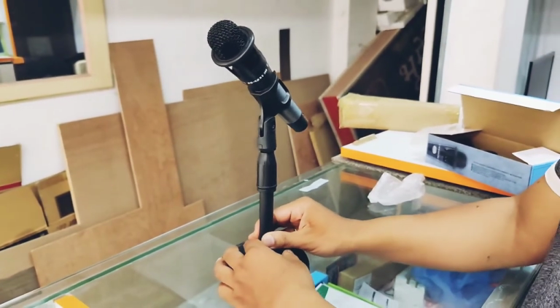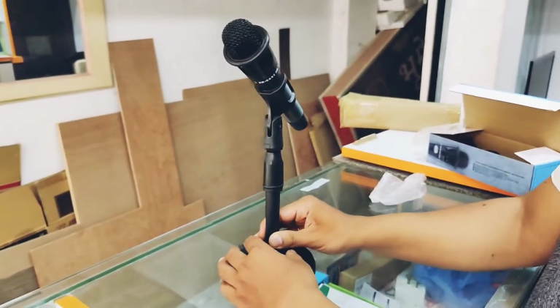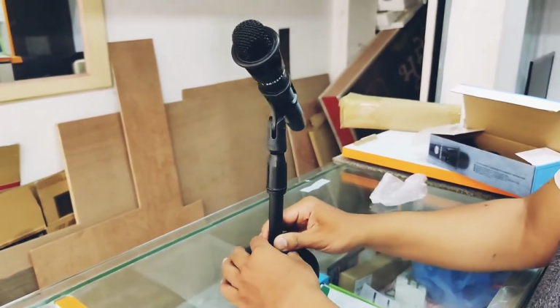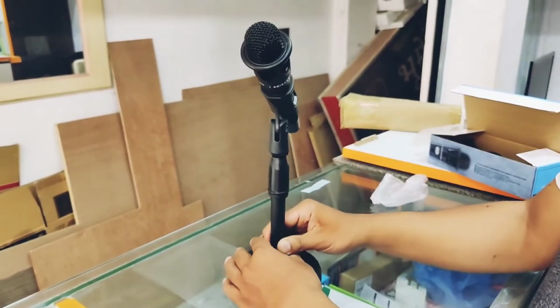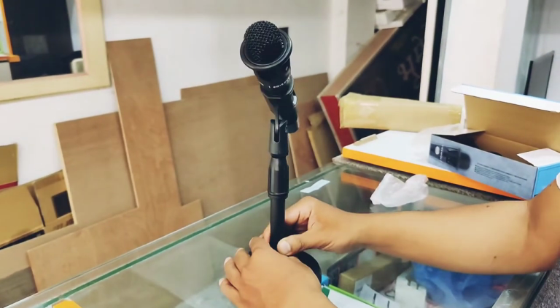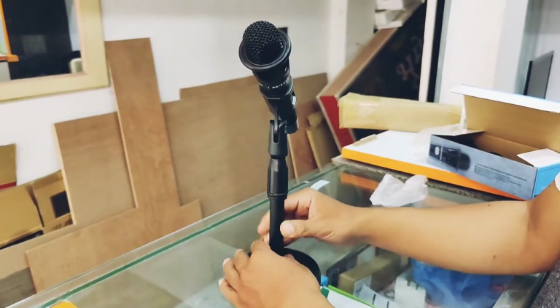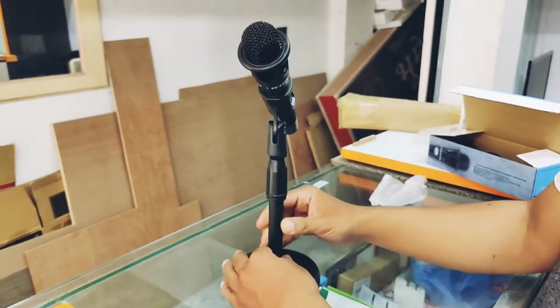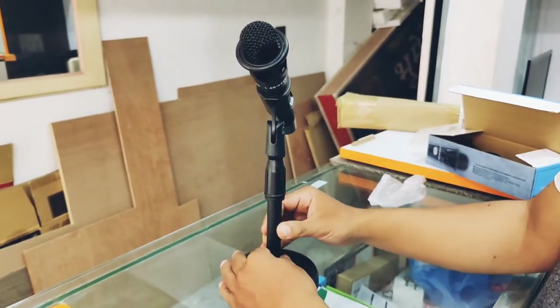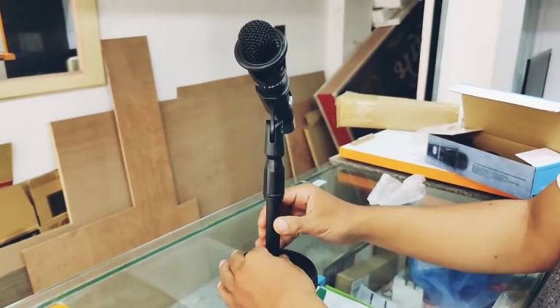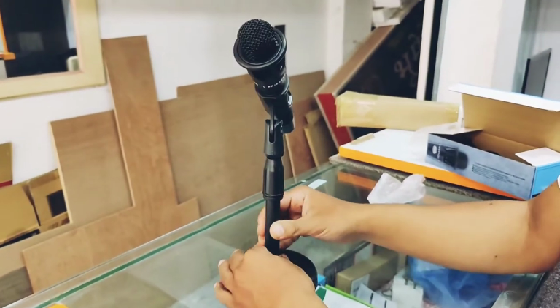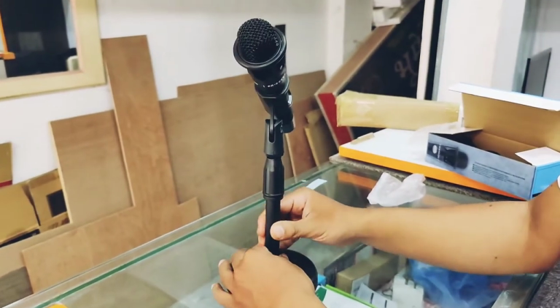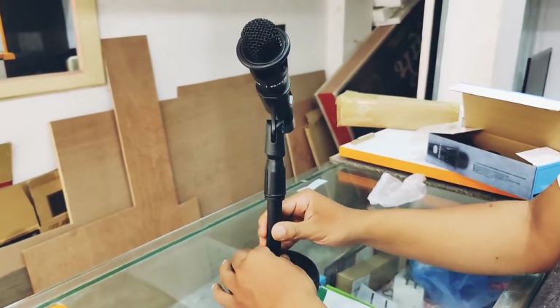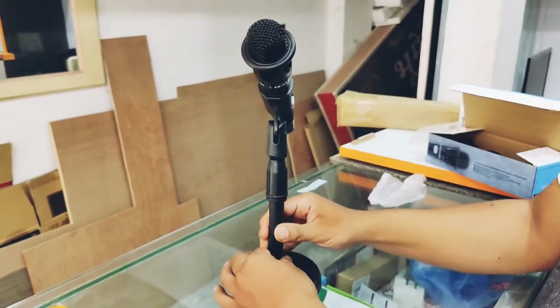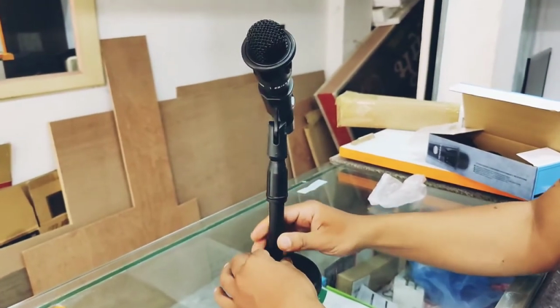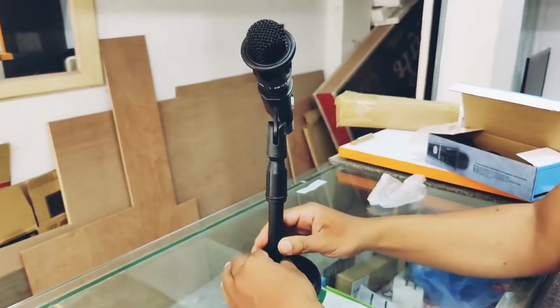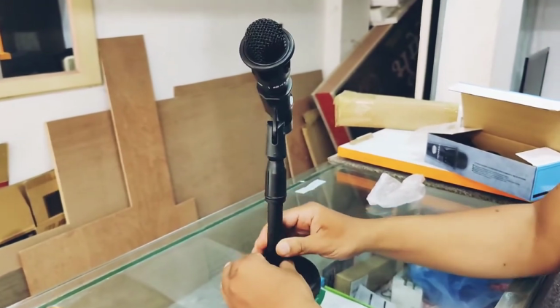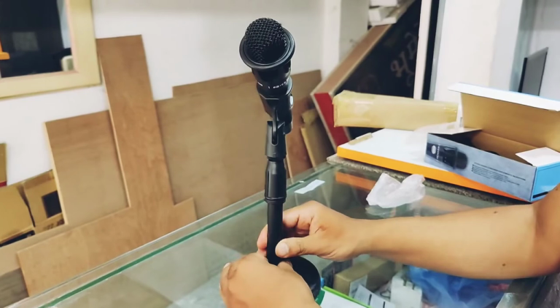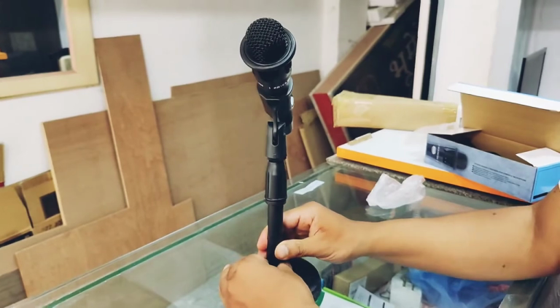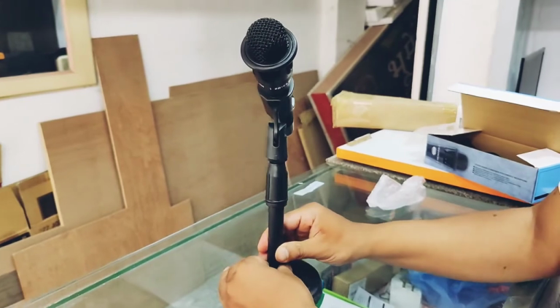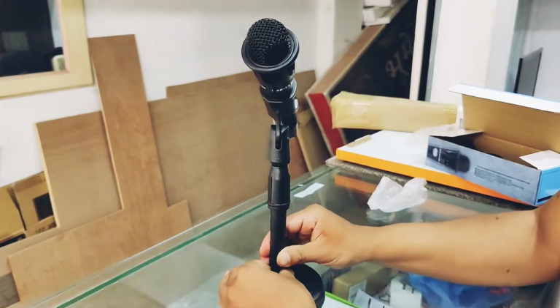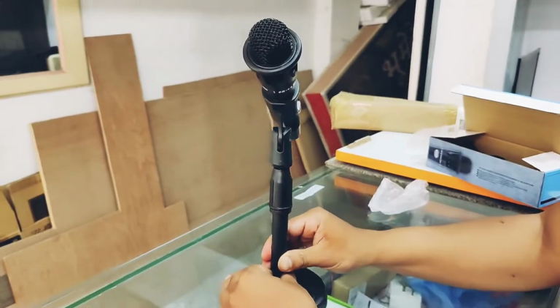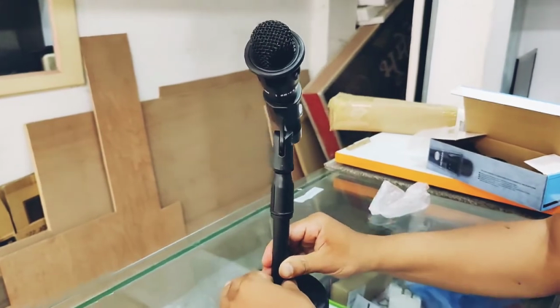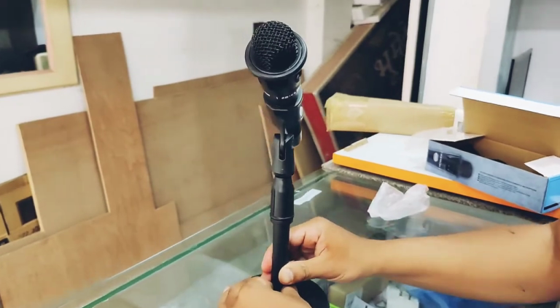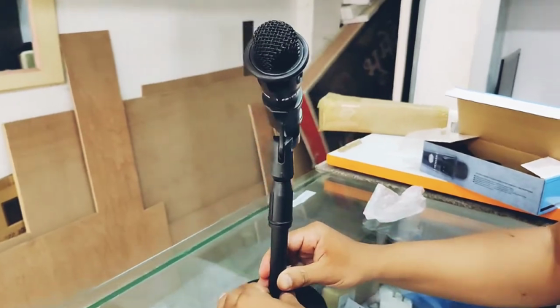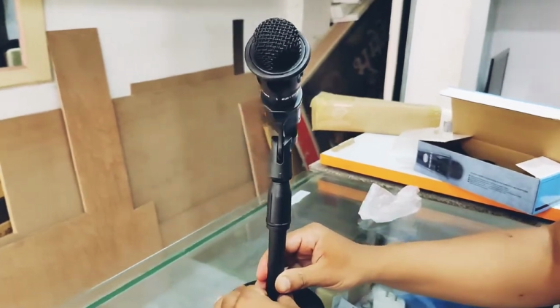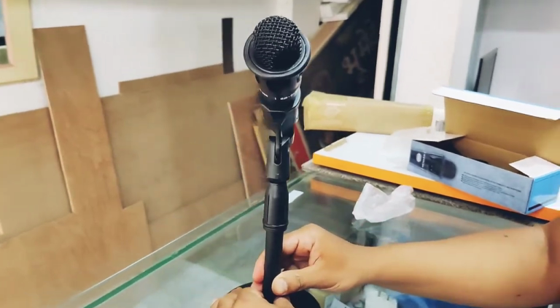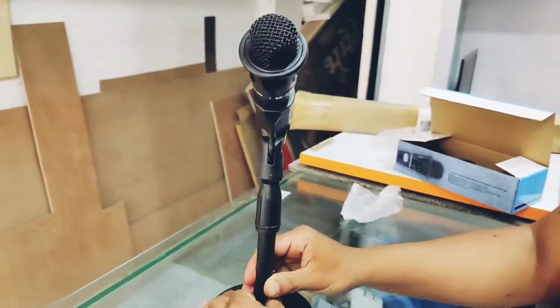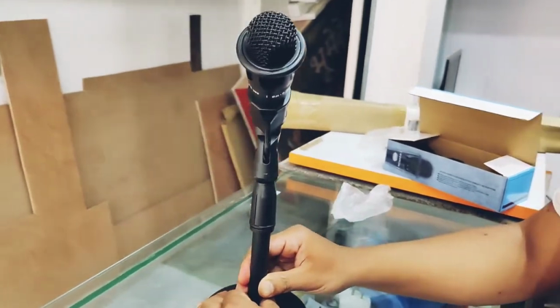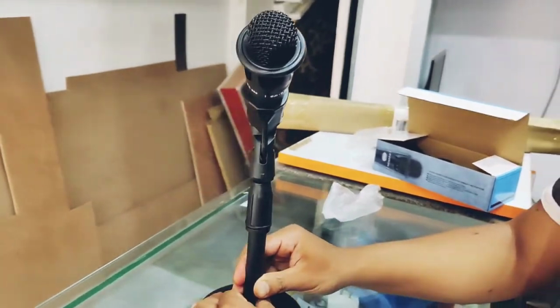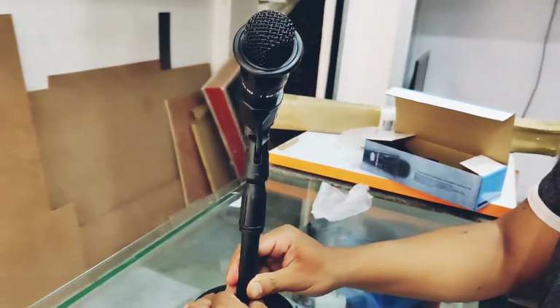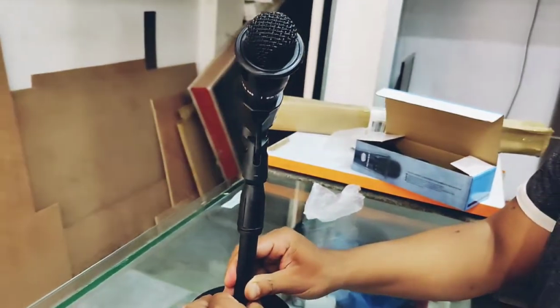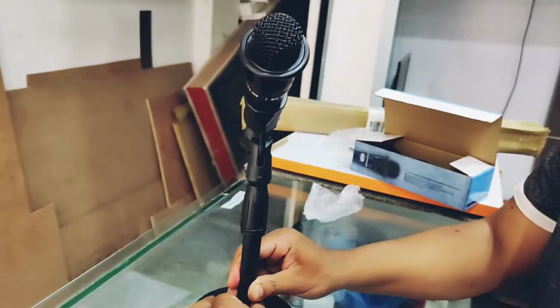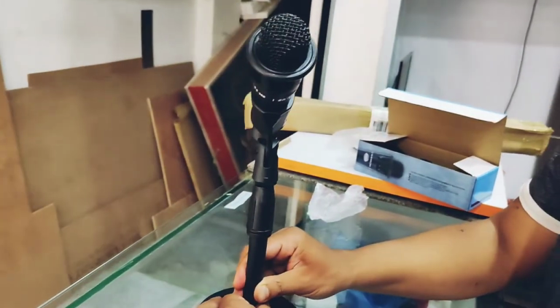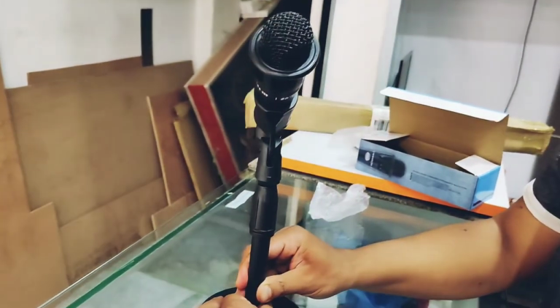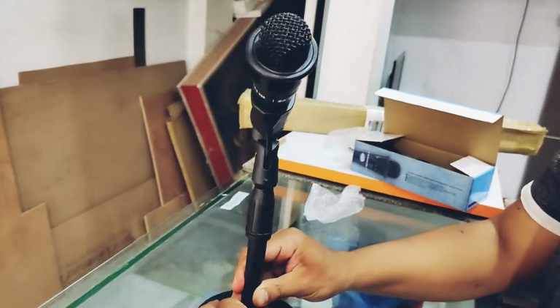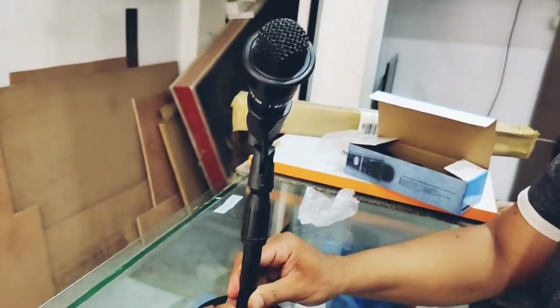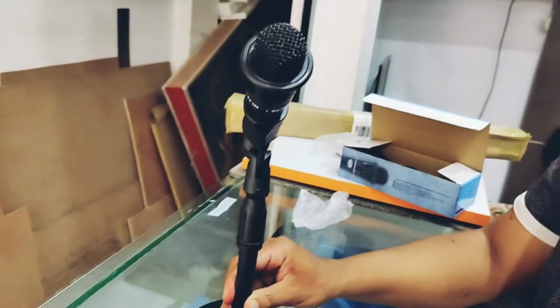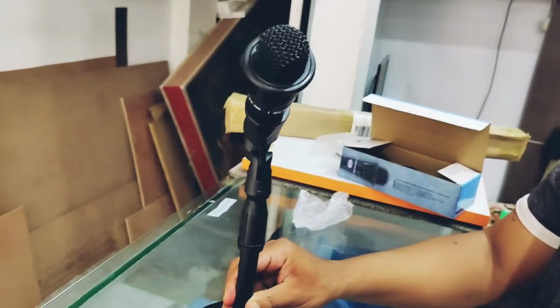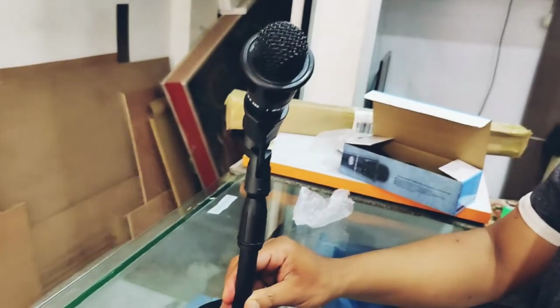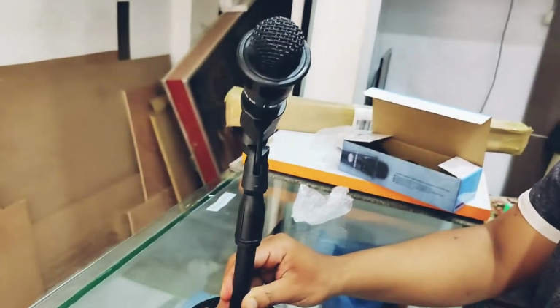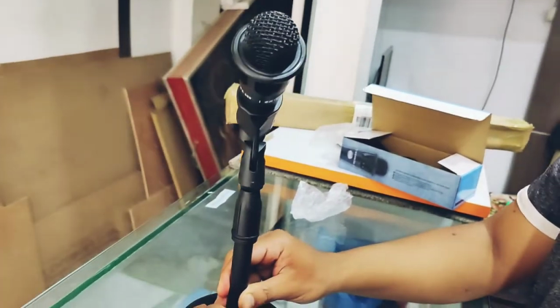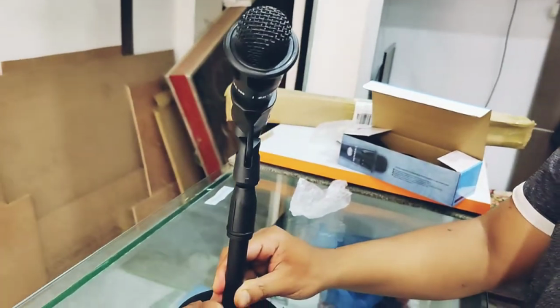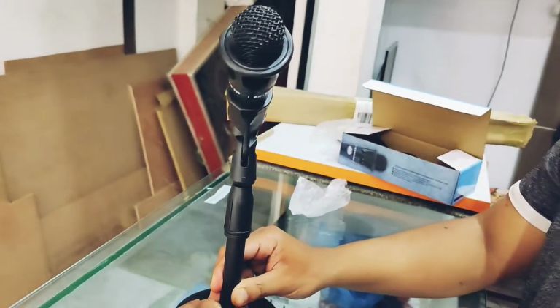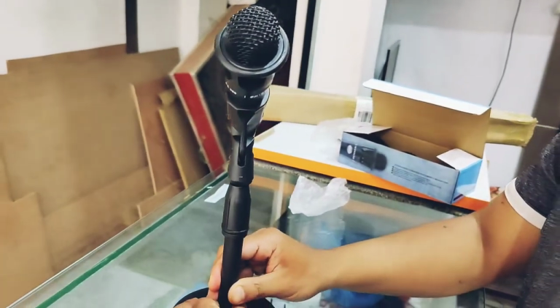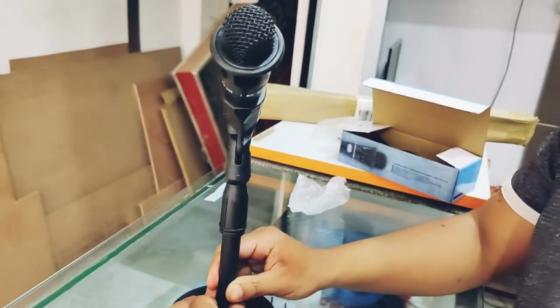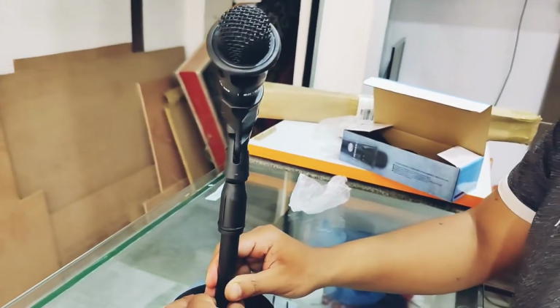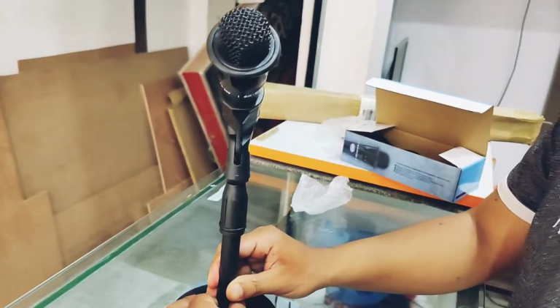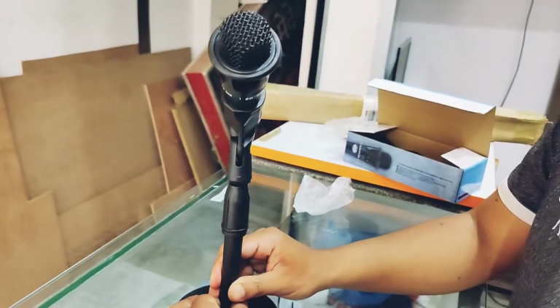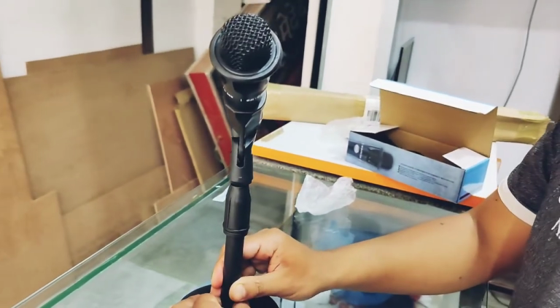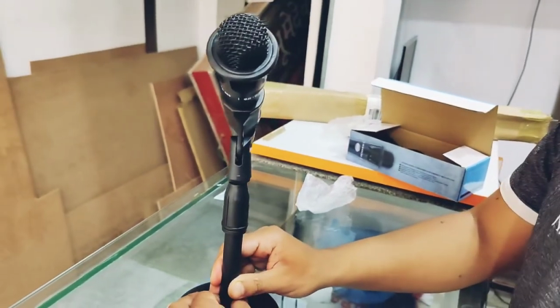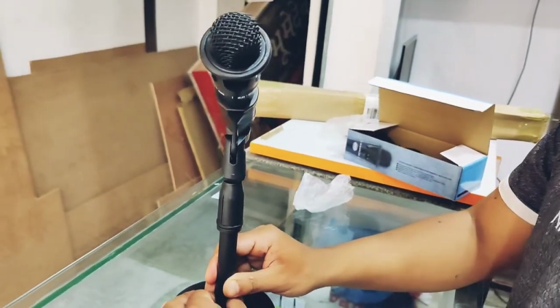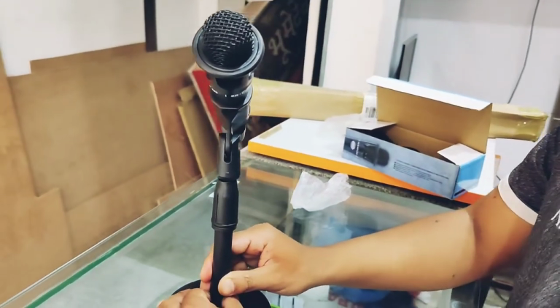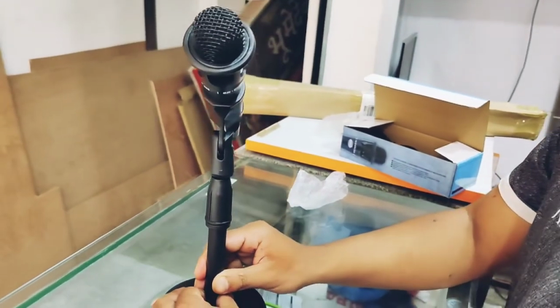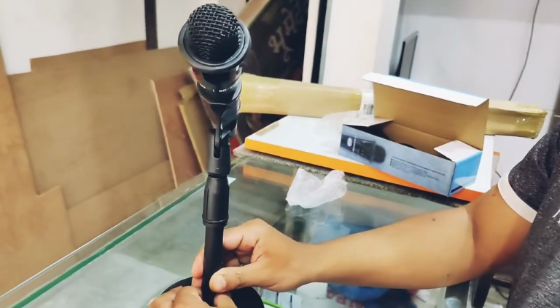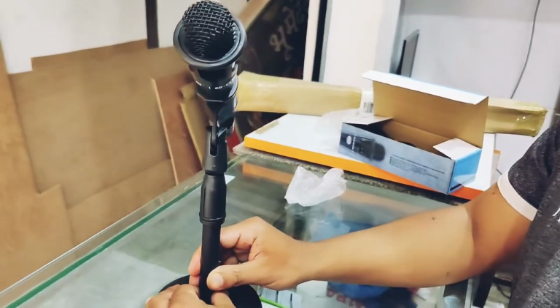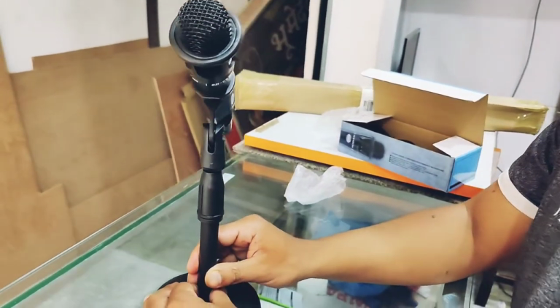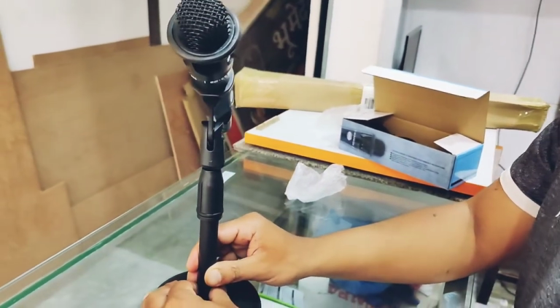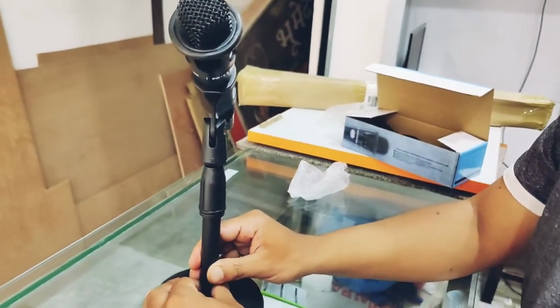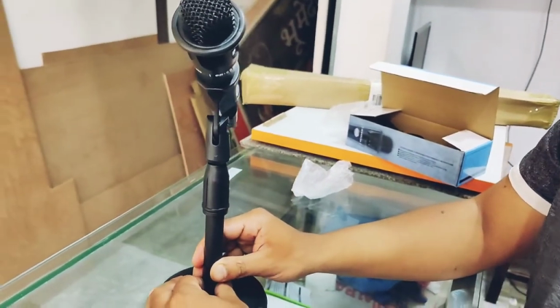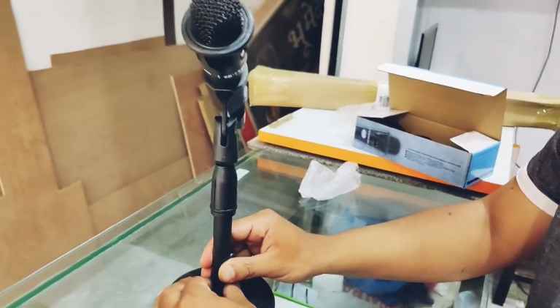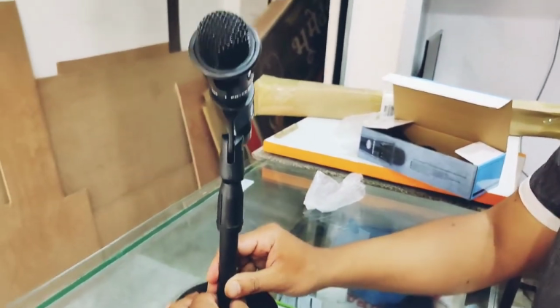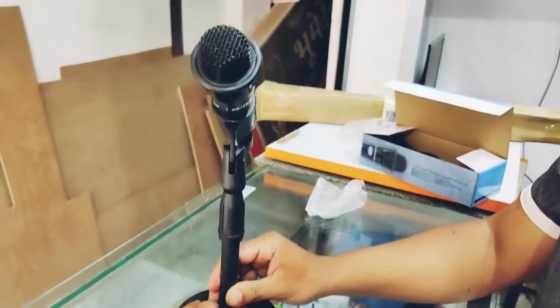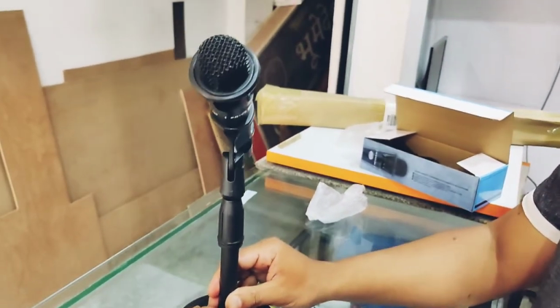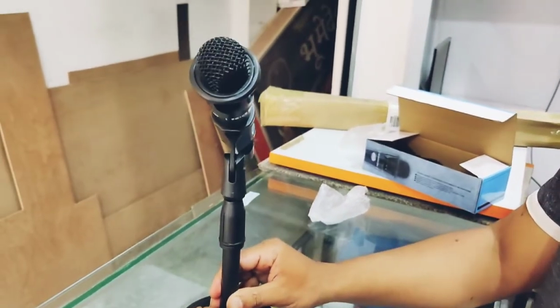Thank you for watching. Do subscribe to this channel if you have not. I post regular videos. Thank you.